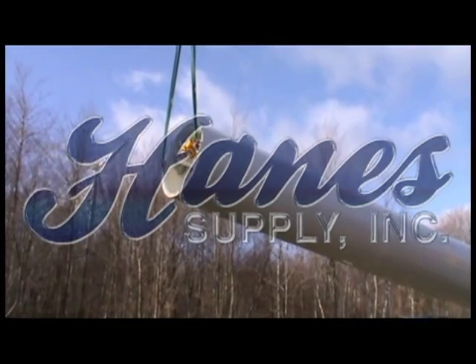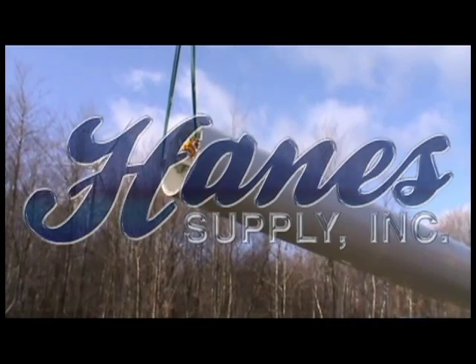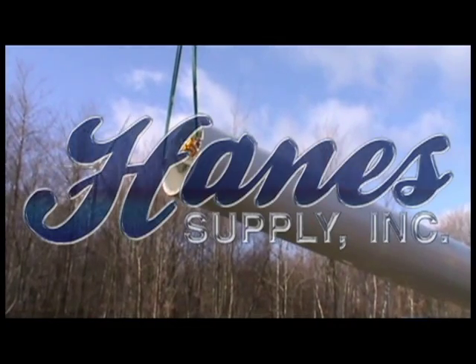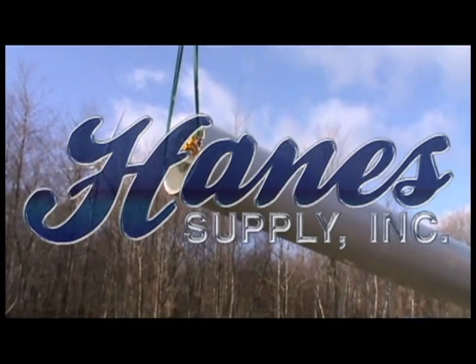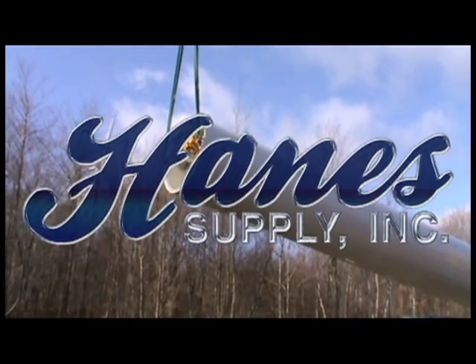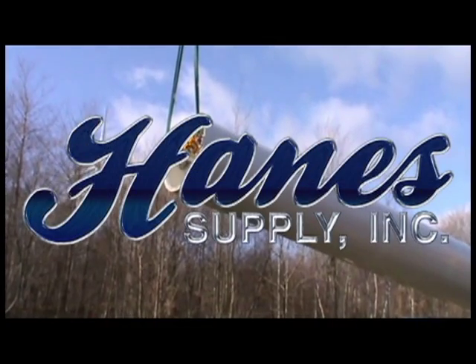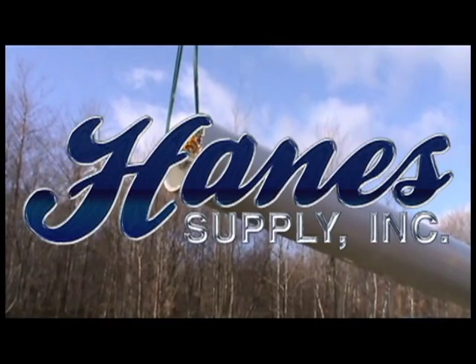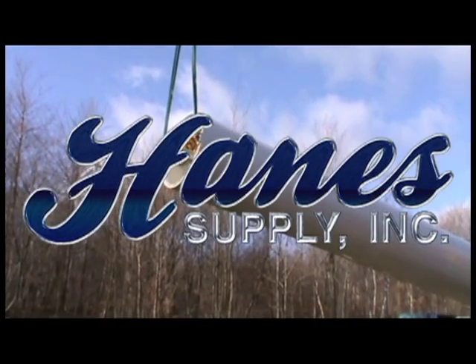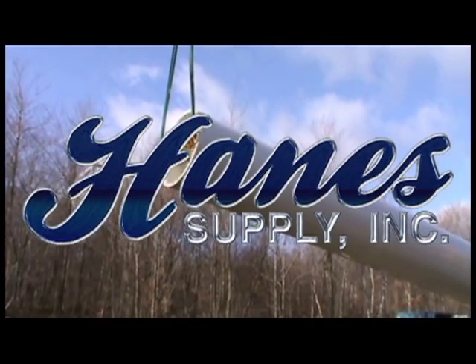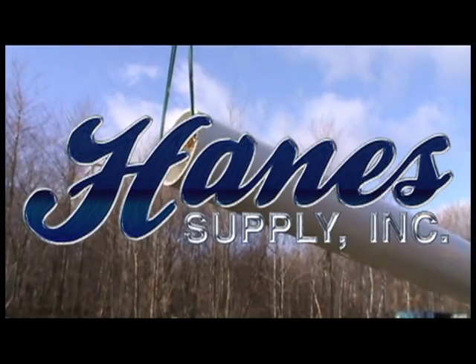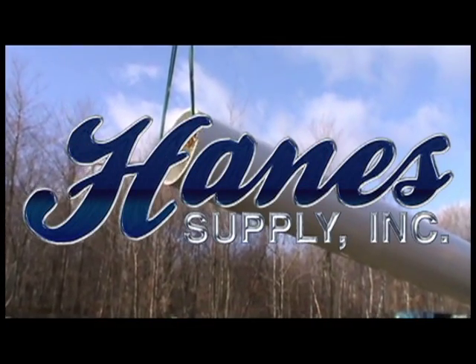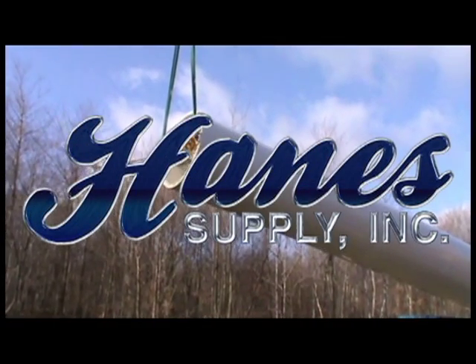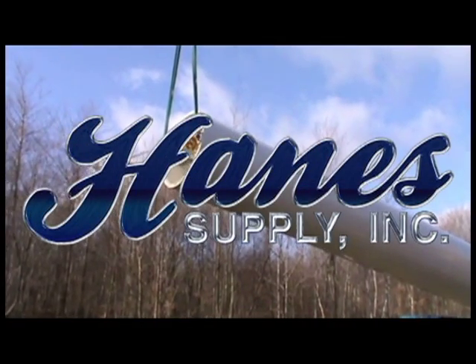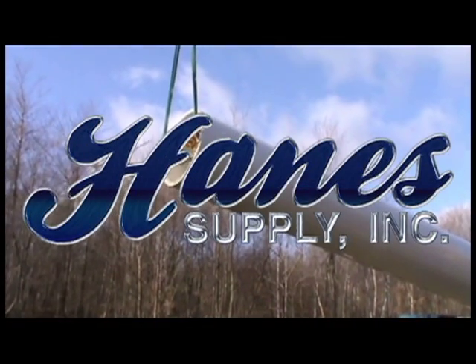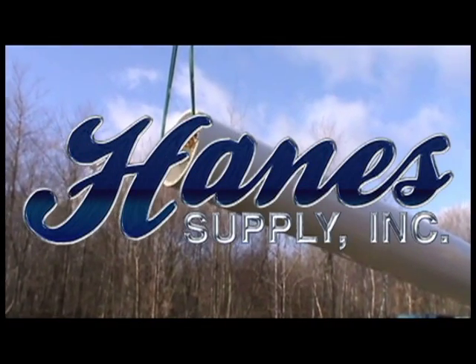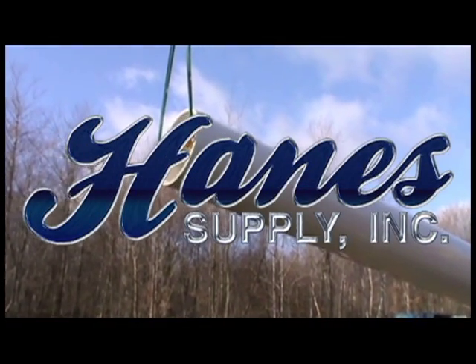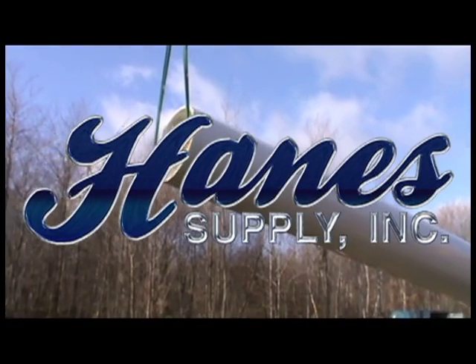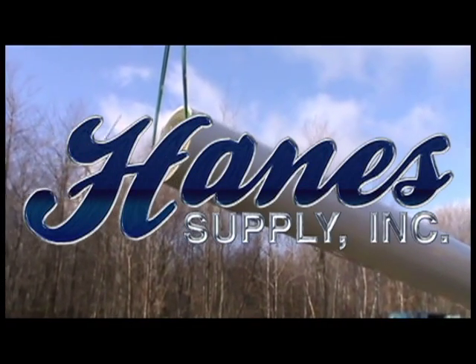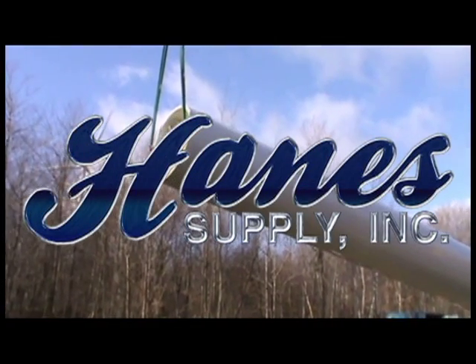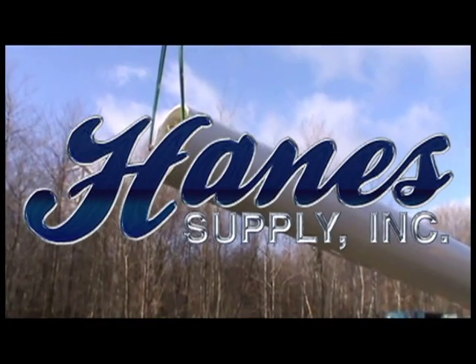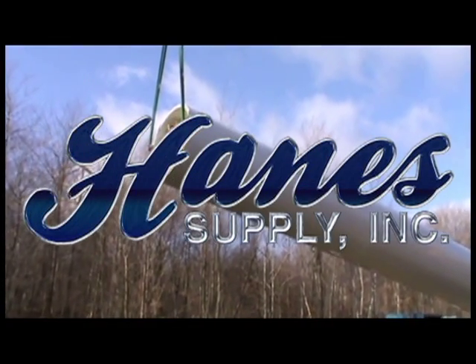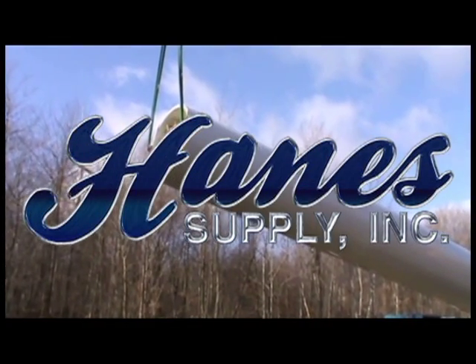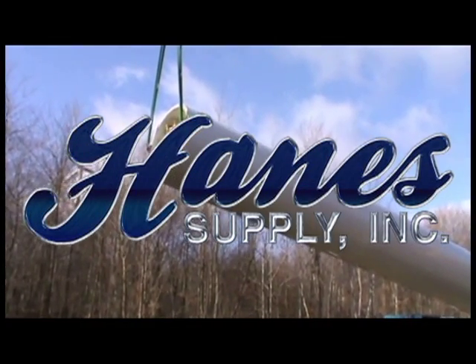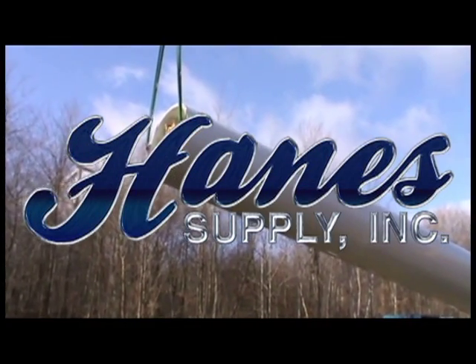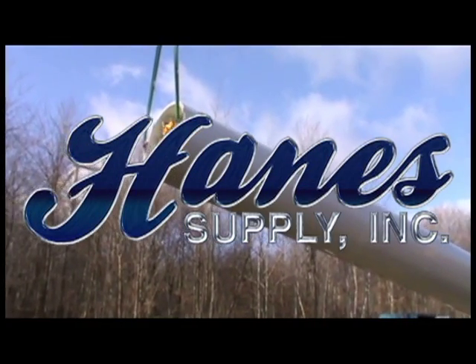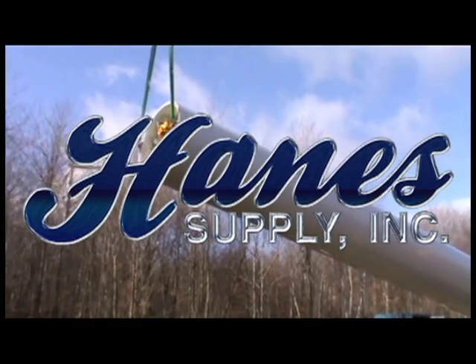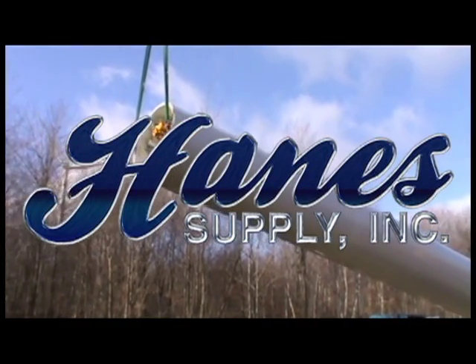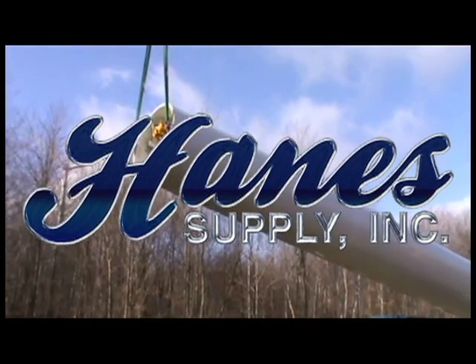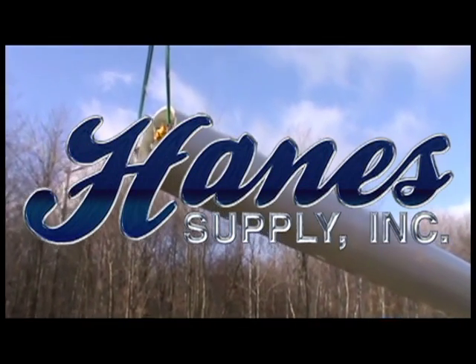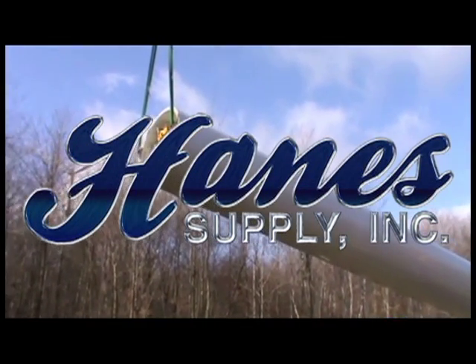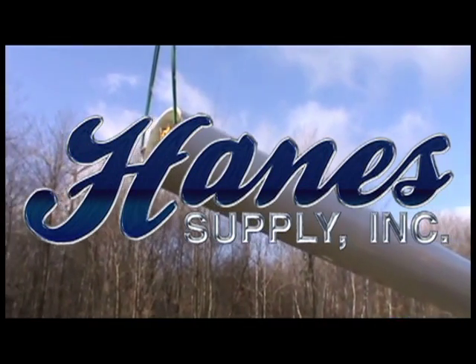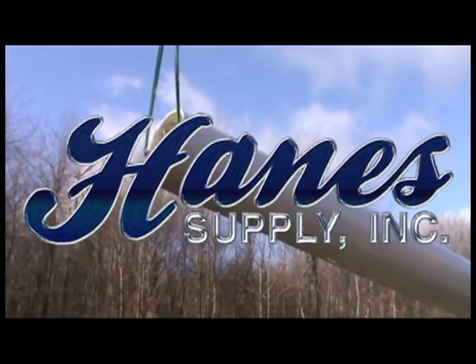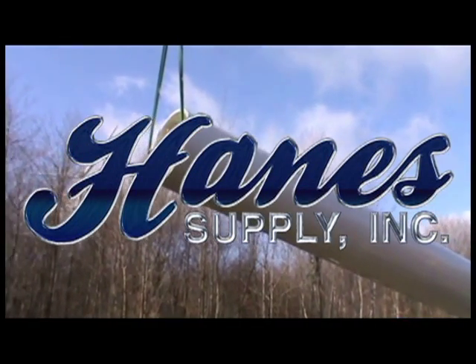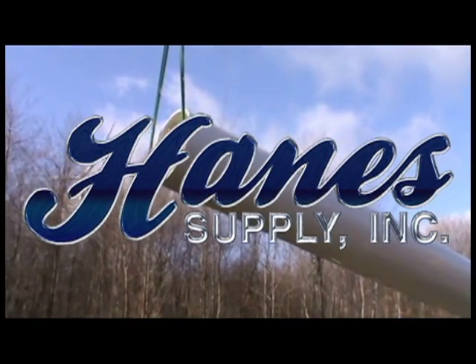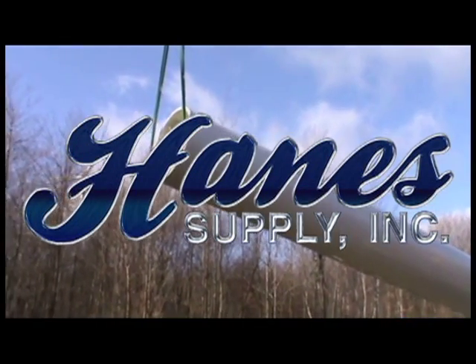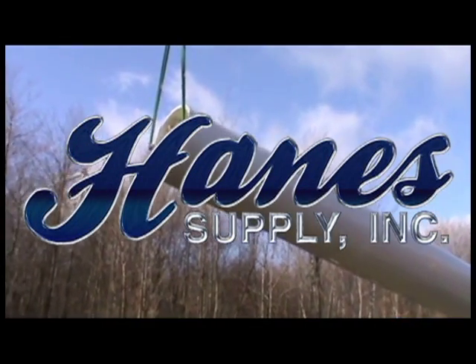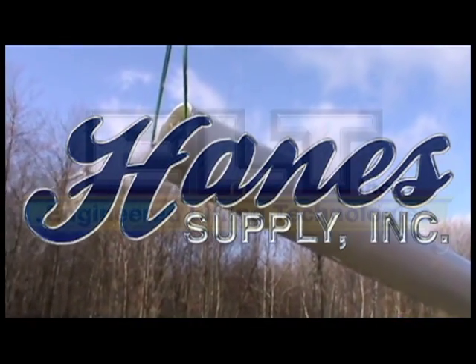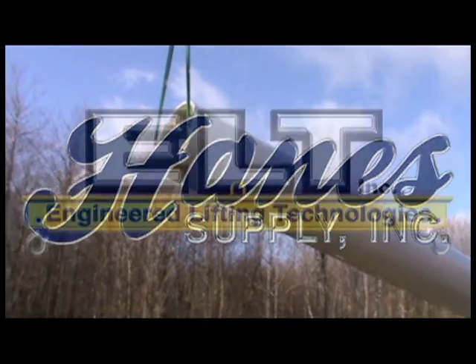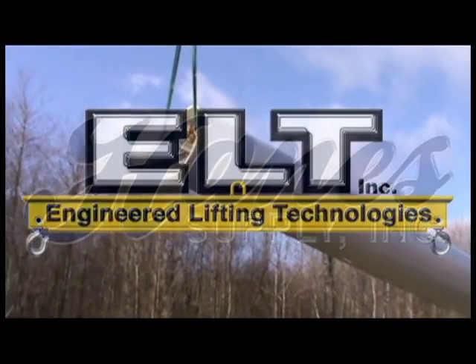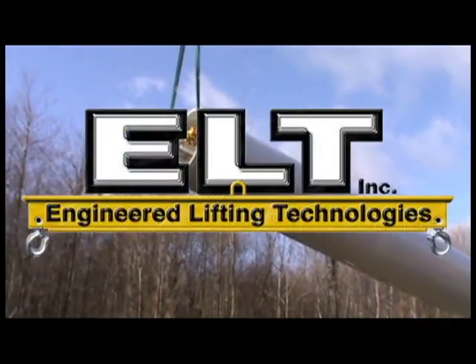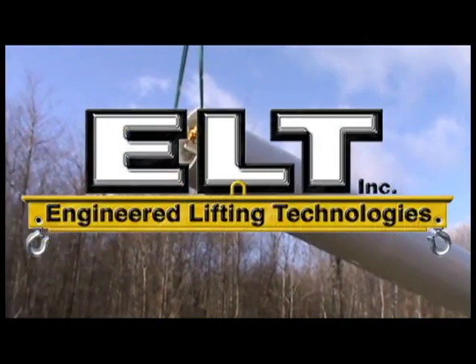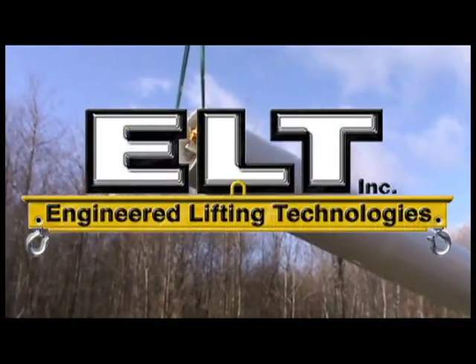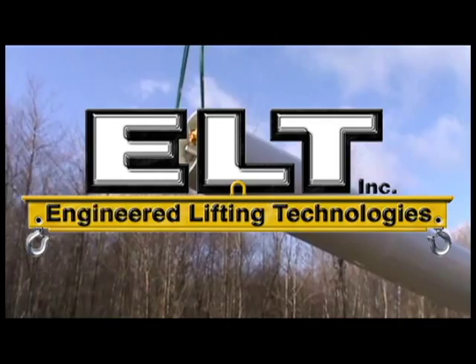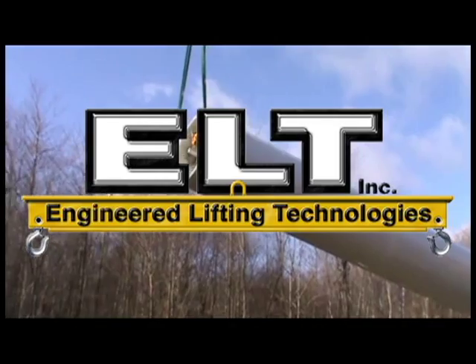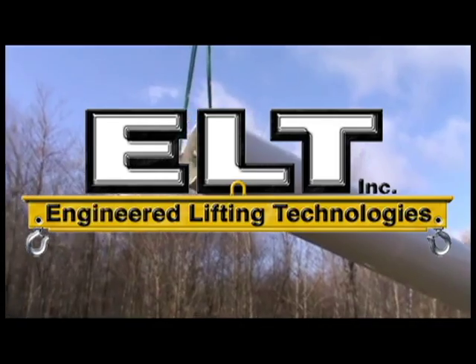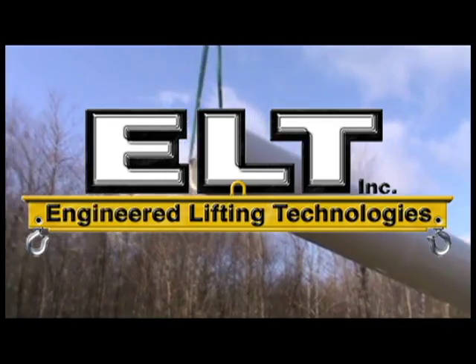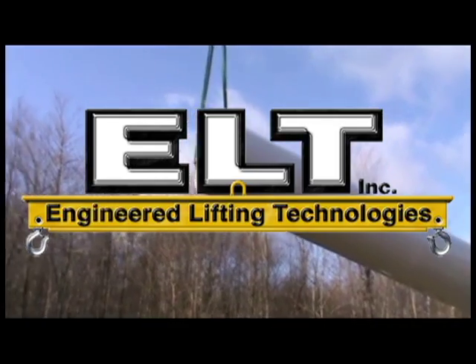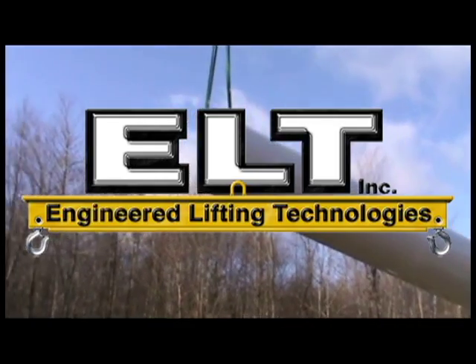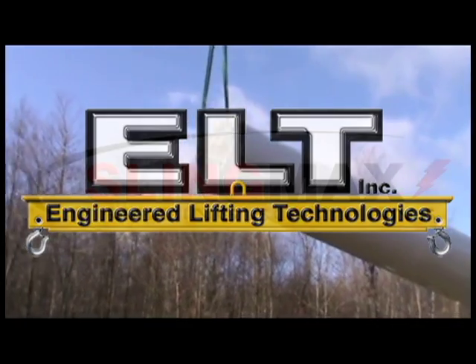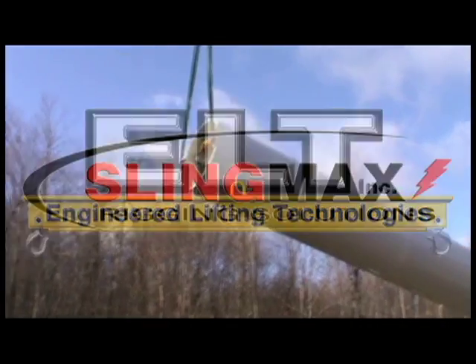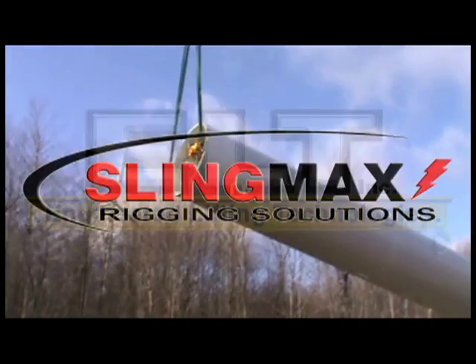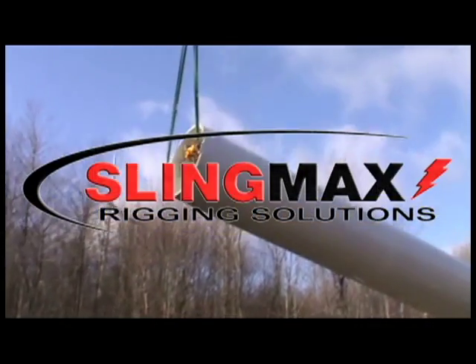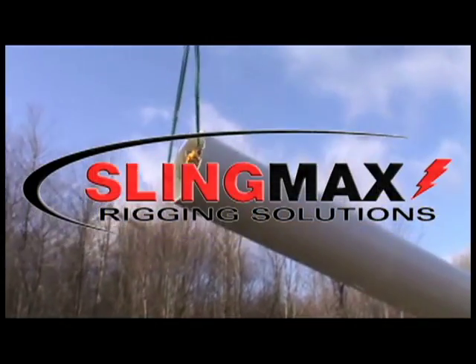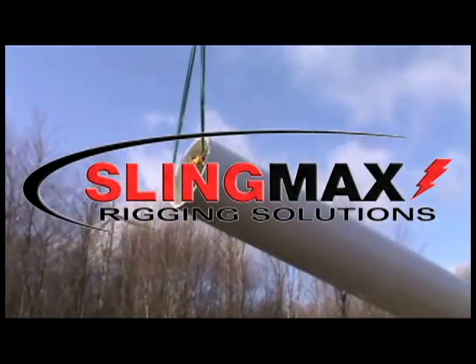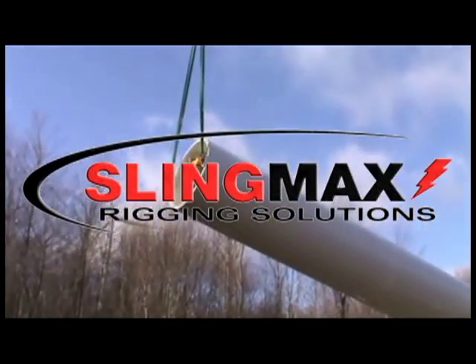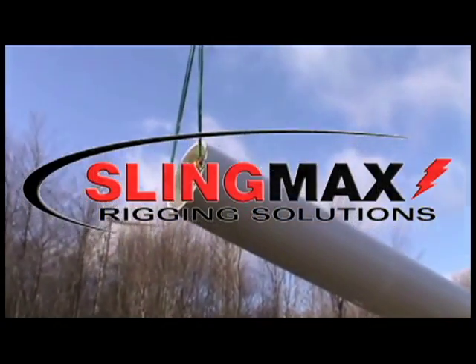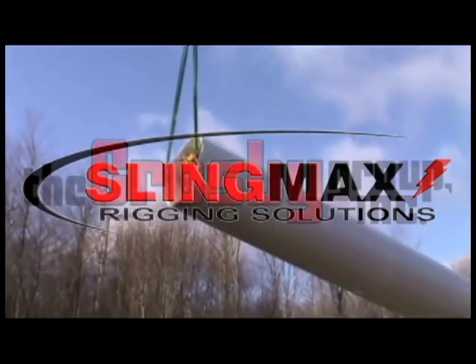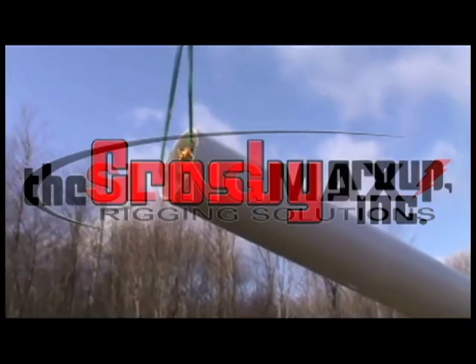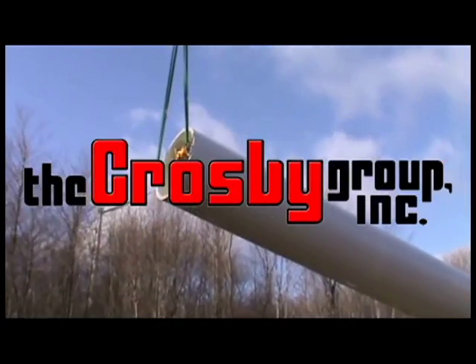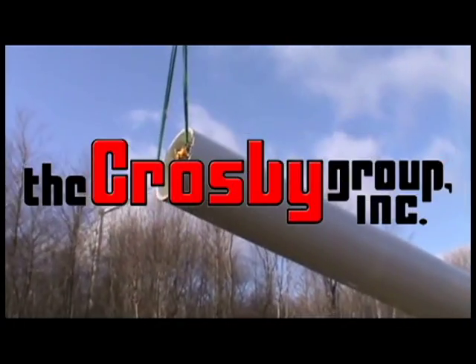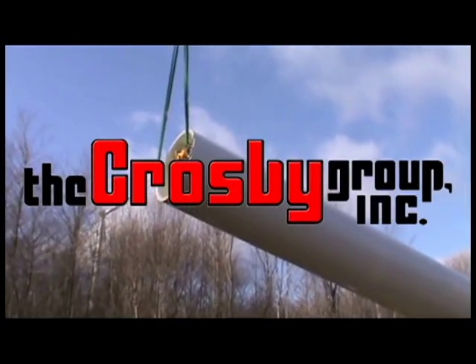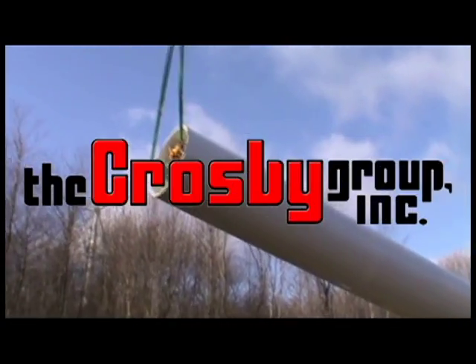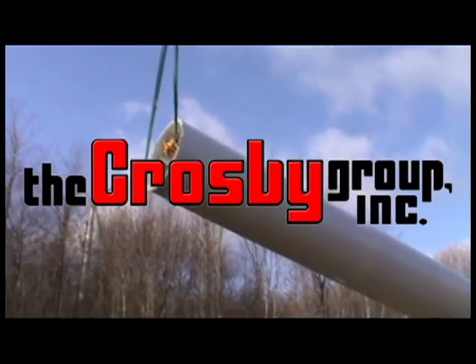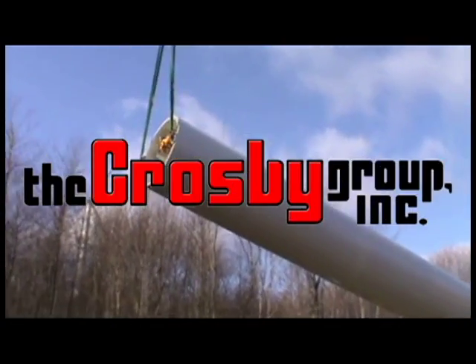Welcome to Hanes Supply Incorporated. We would like to introduce you to the patent-pending wind tower lift system designed by ELT.